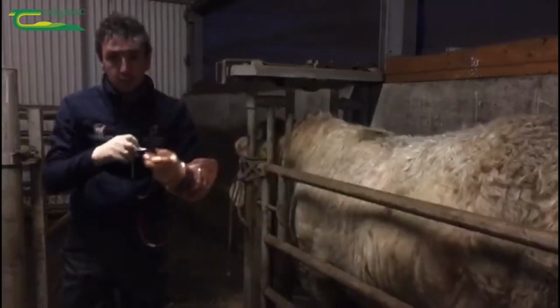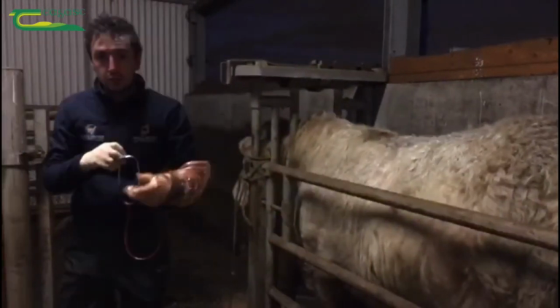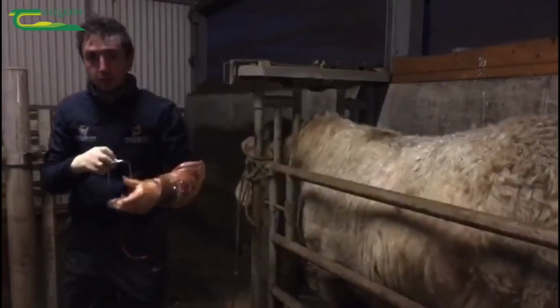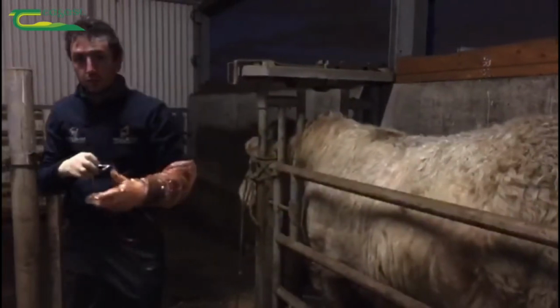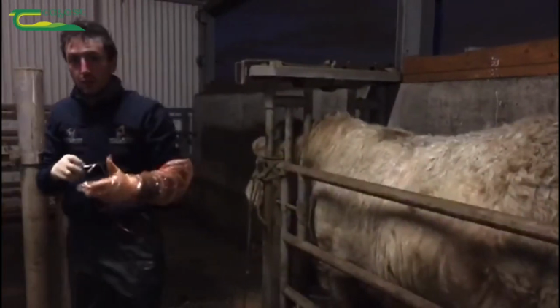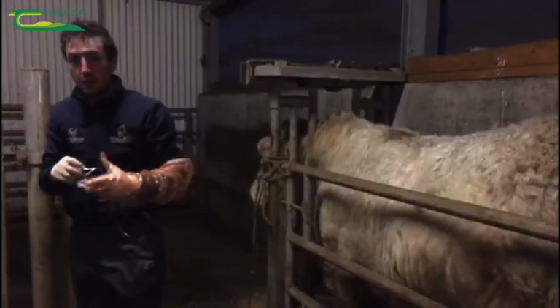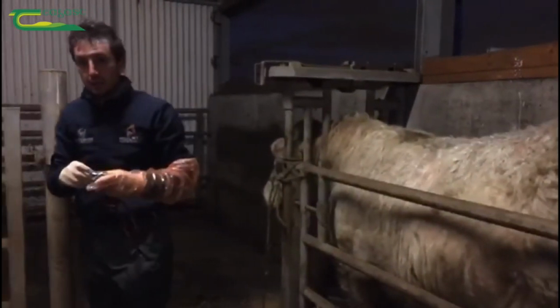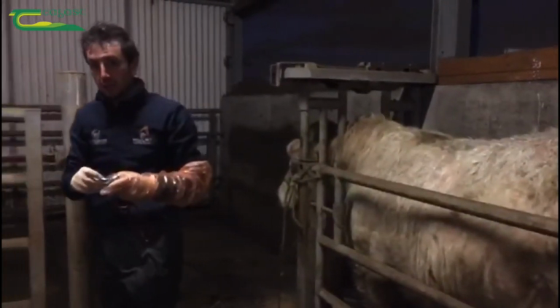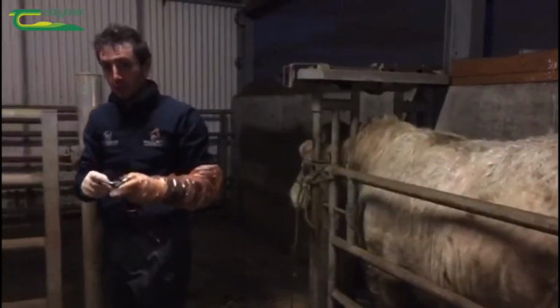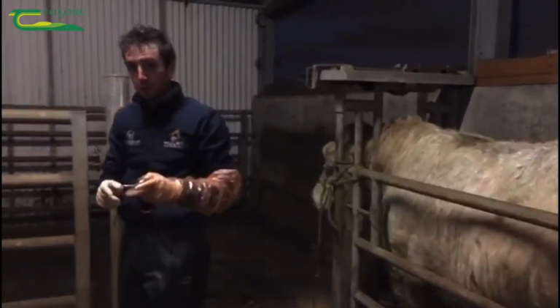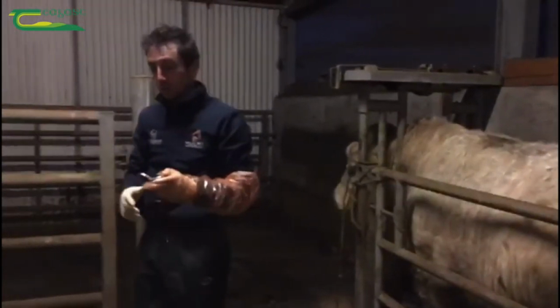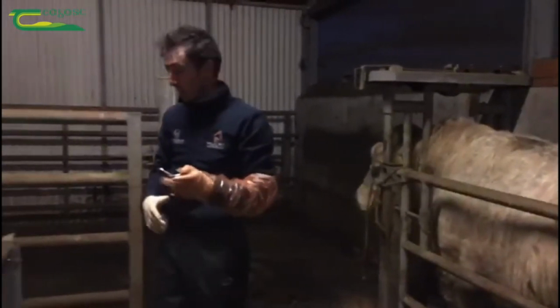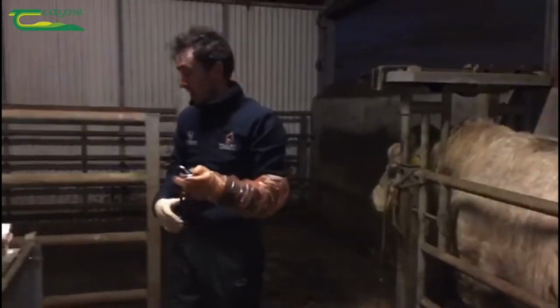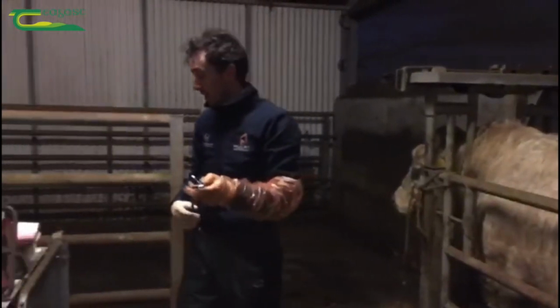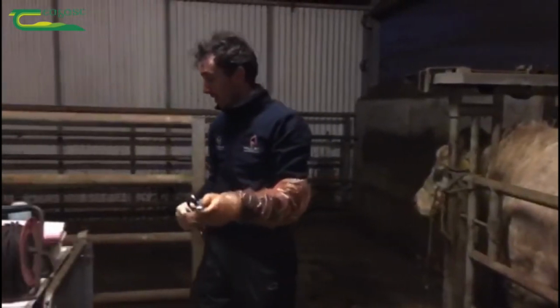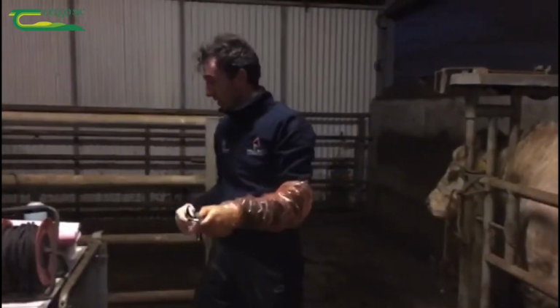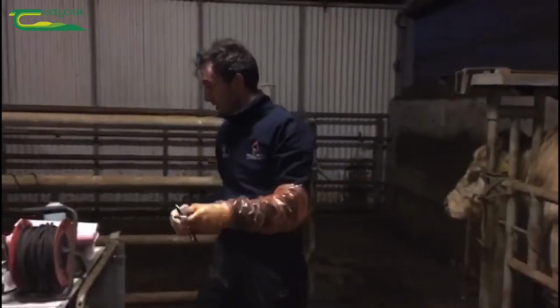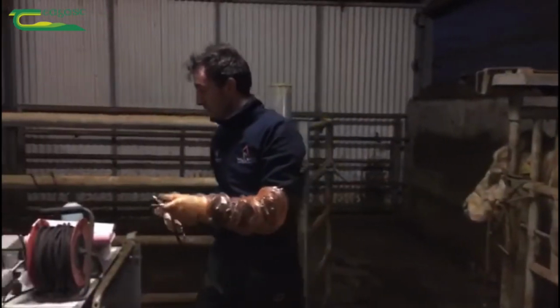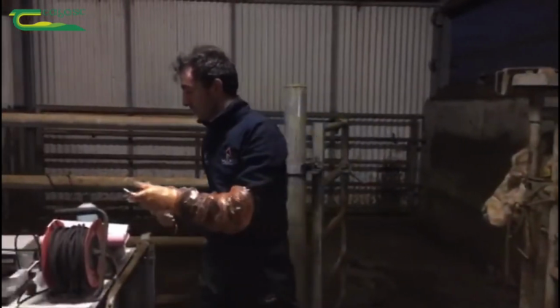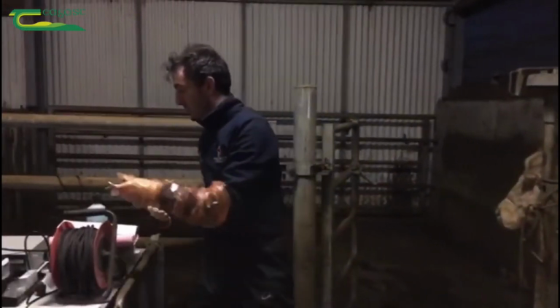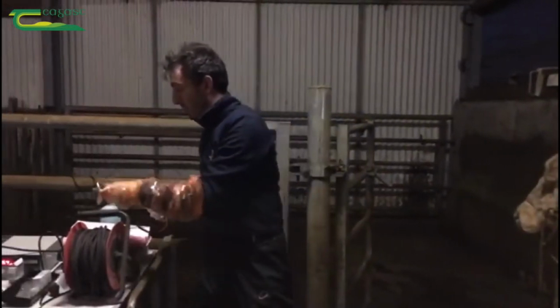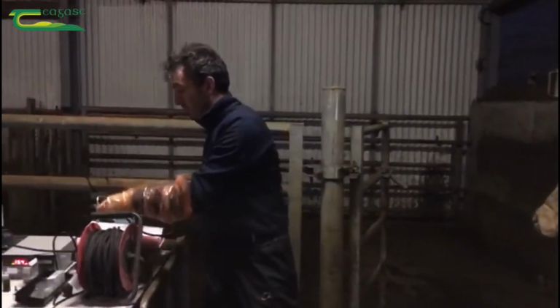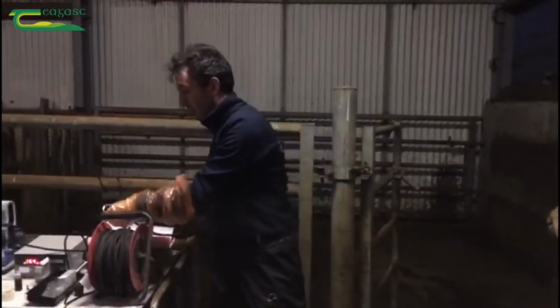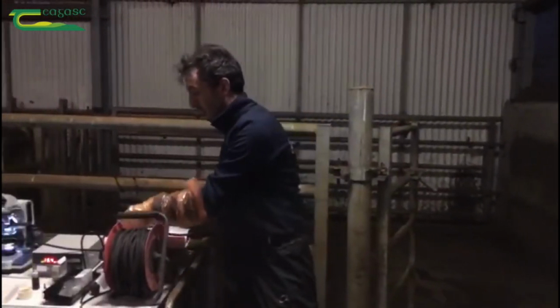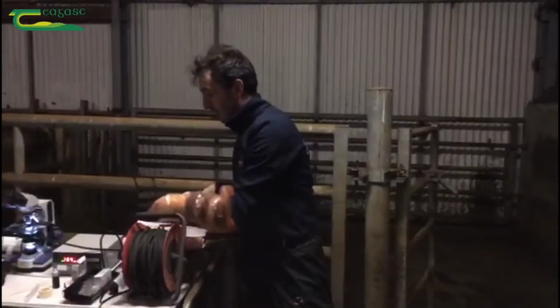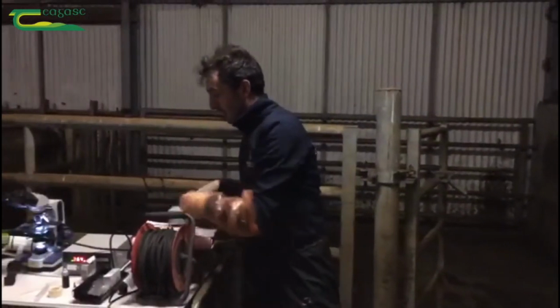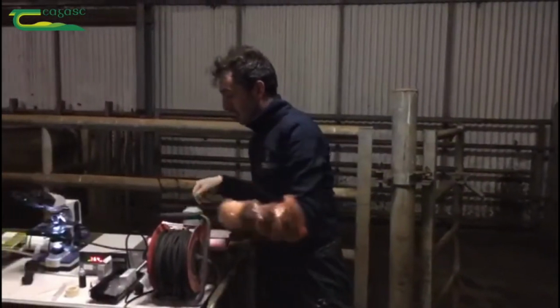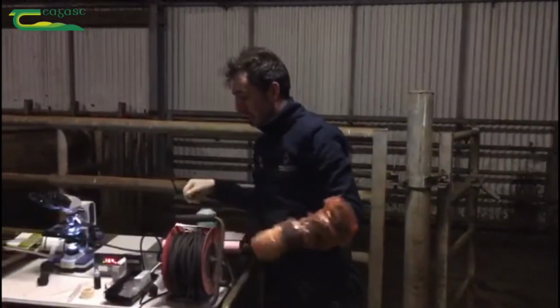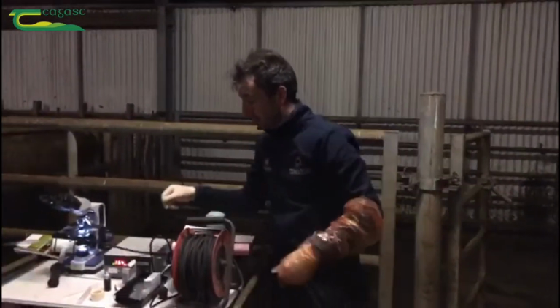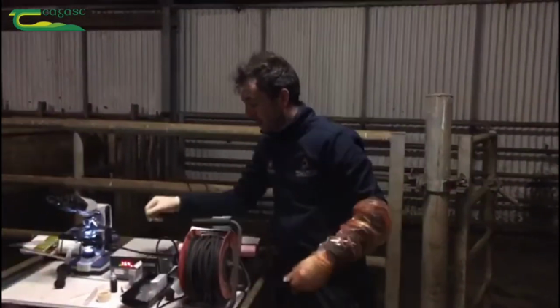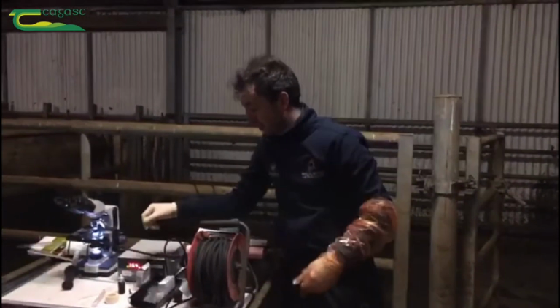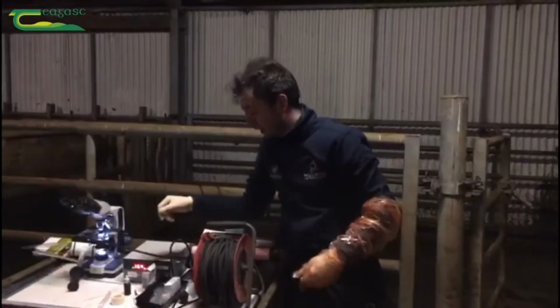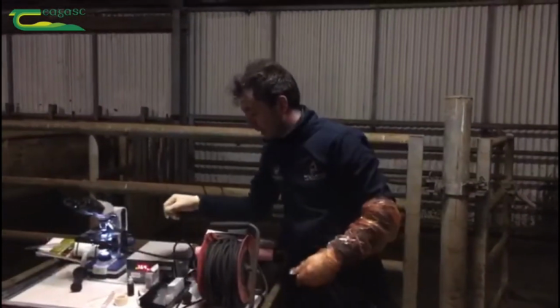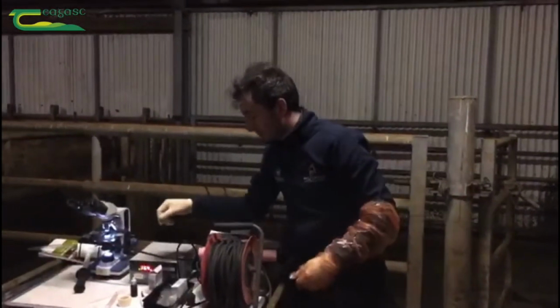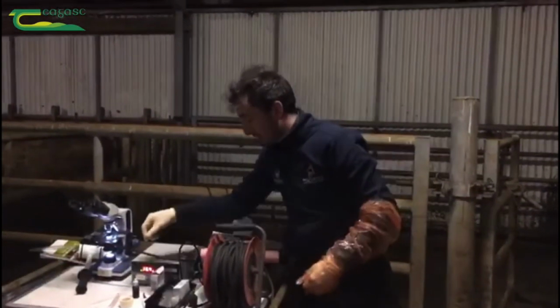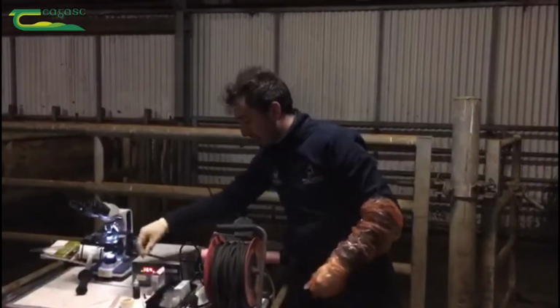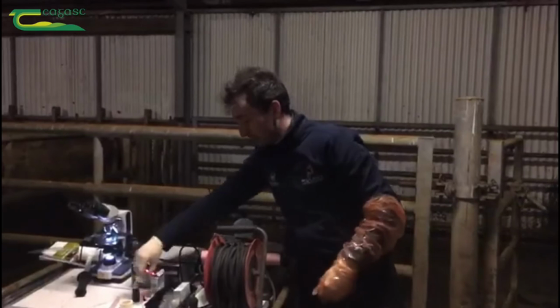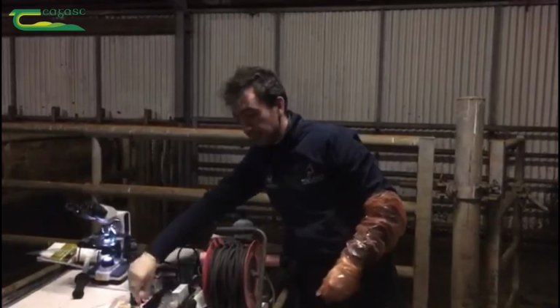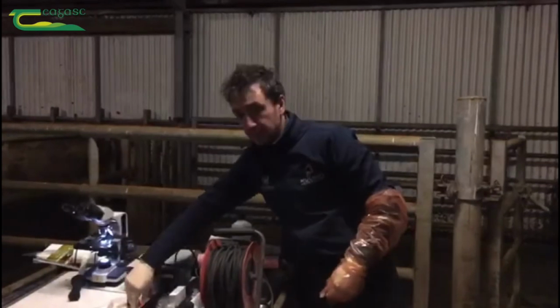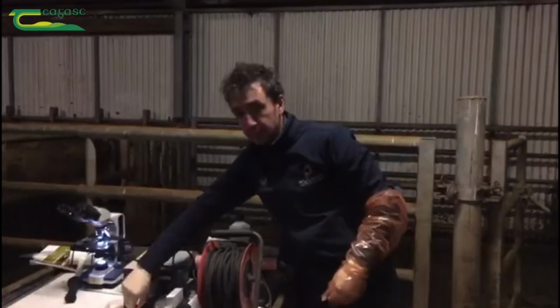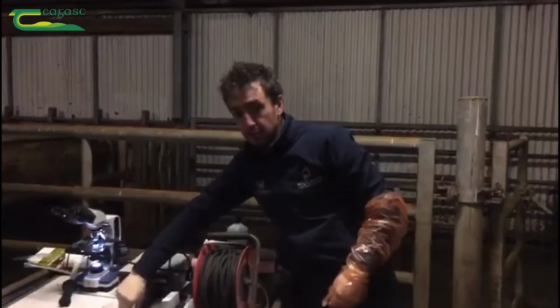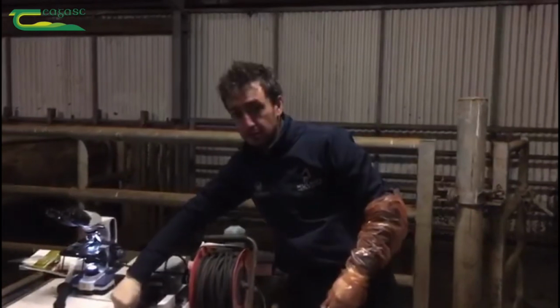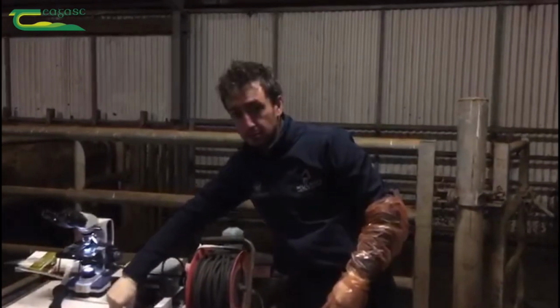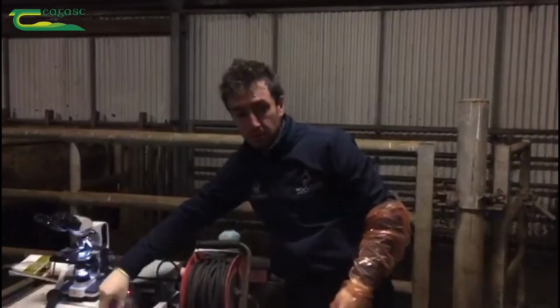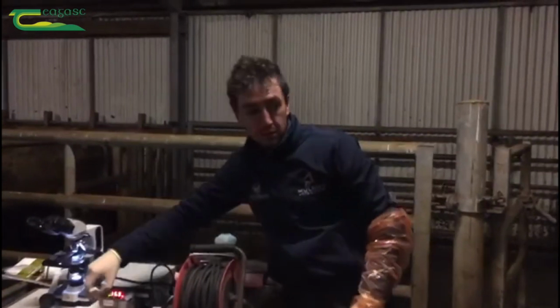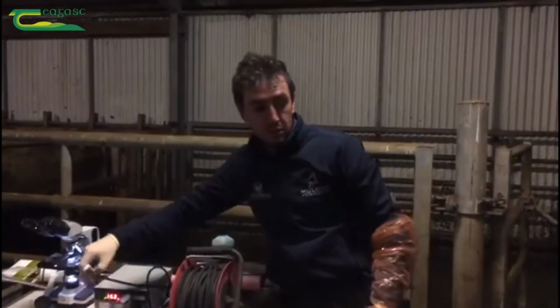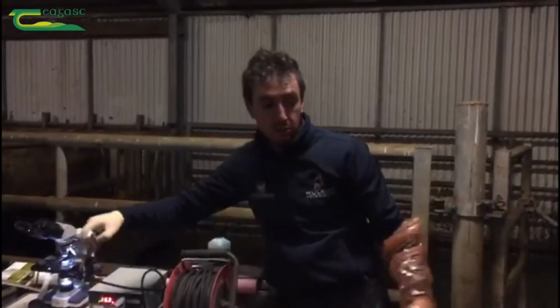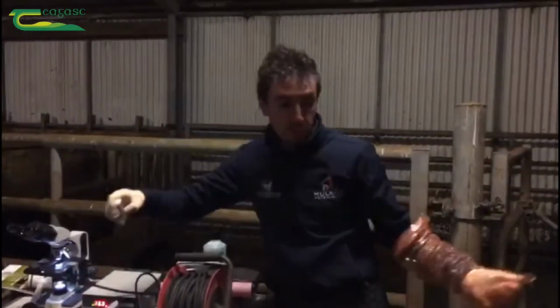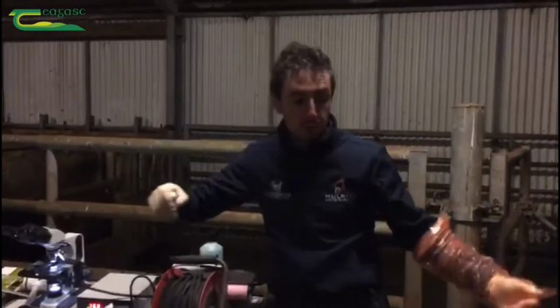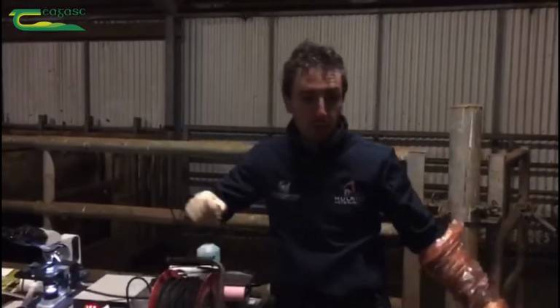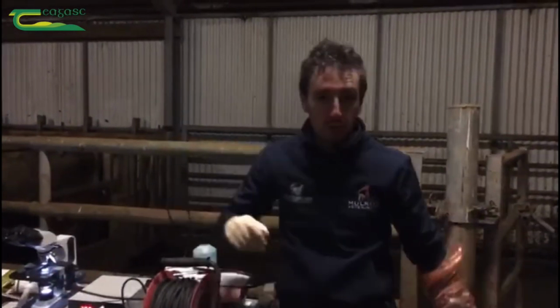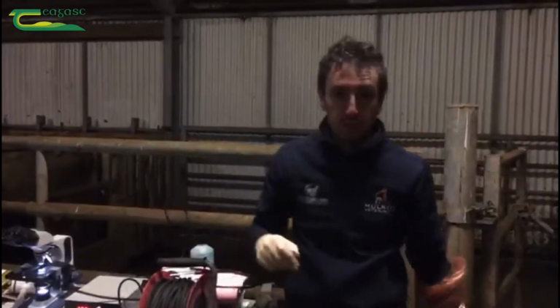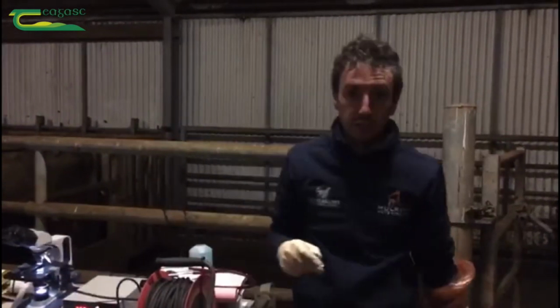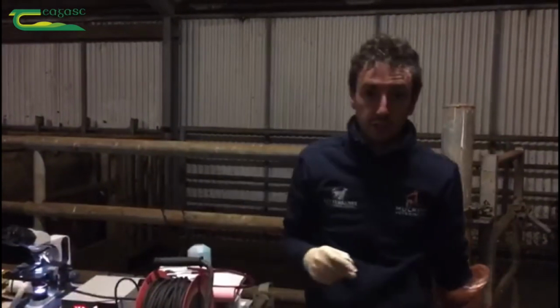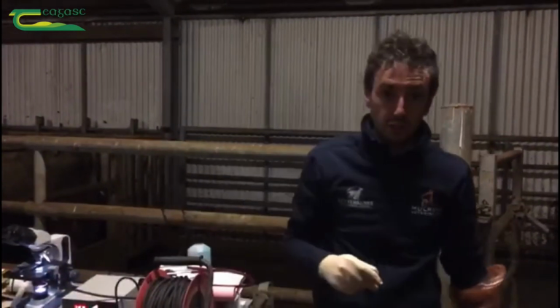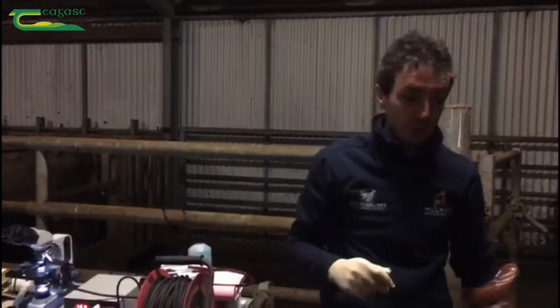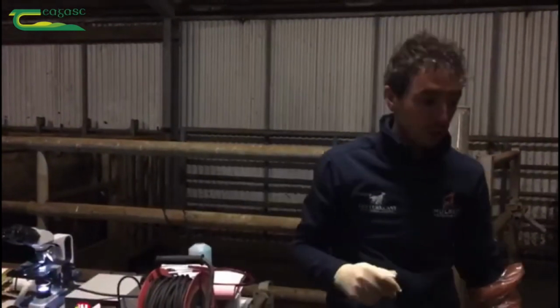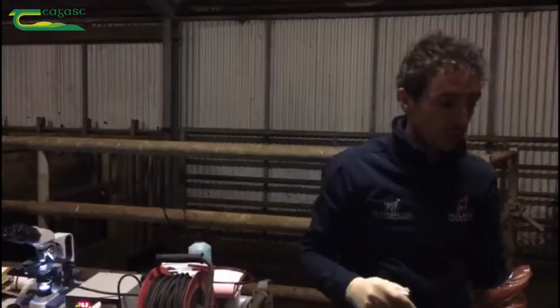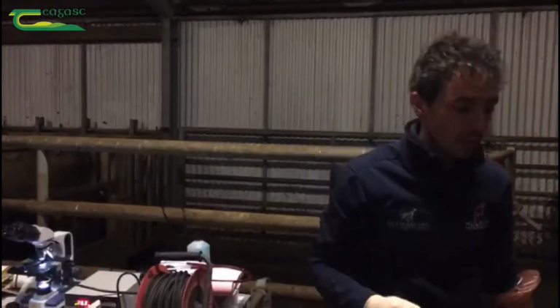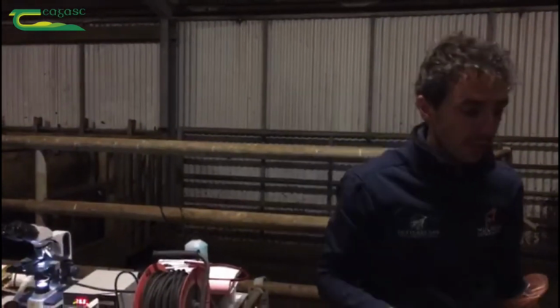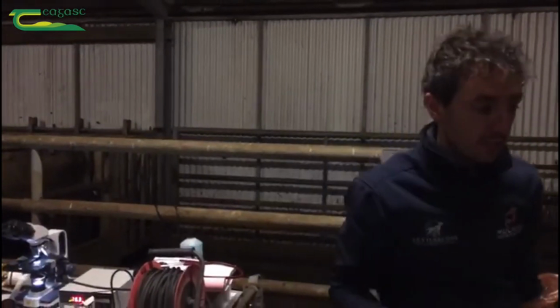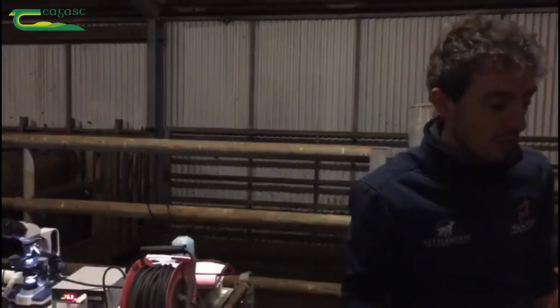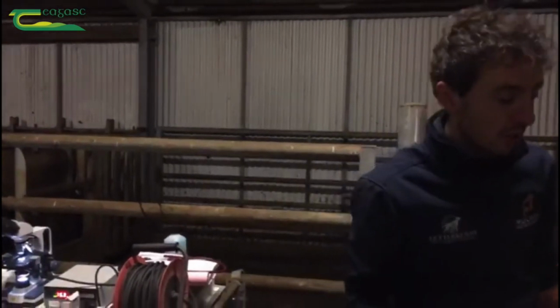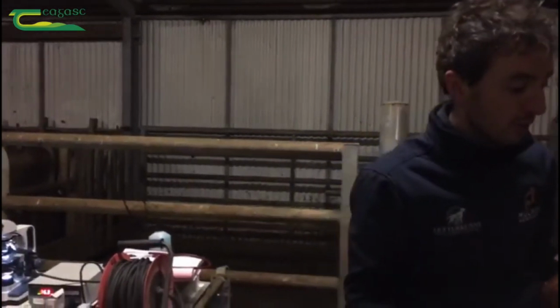Heart and lungs are normal. His heart rate is a little bit elevated, but it's just because he's under the crush and he's haltered.